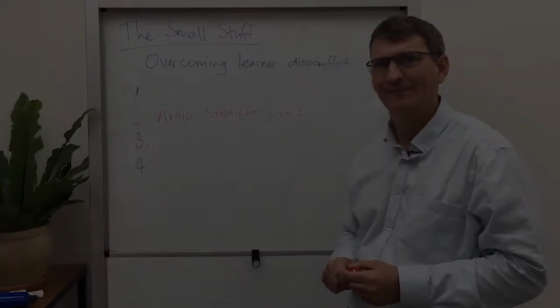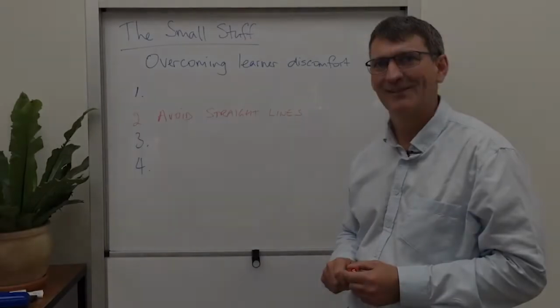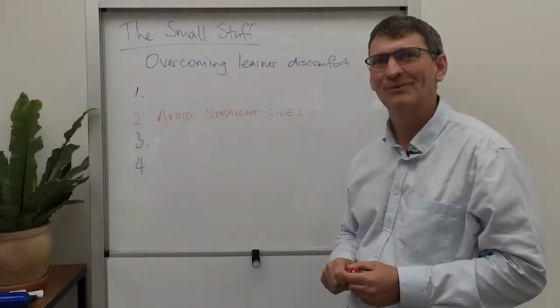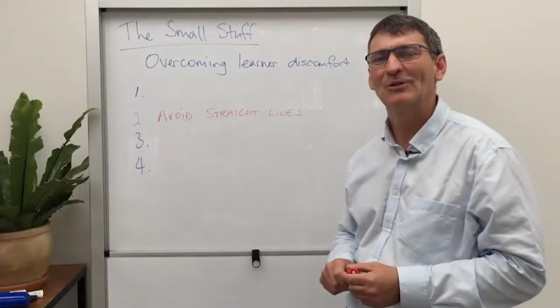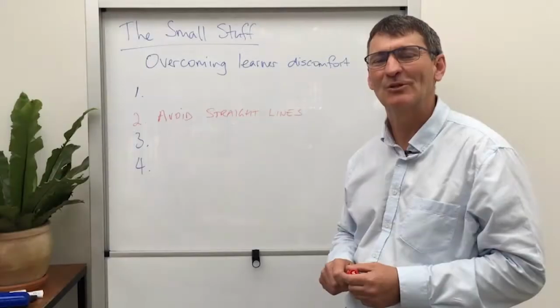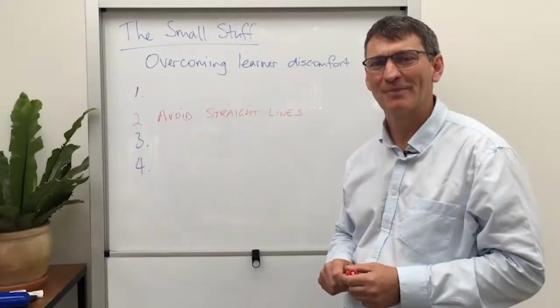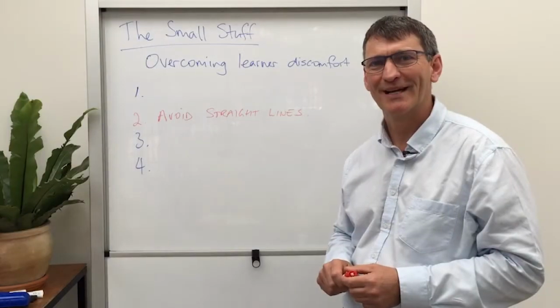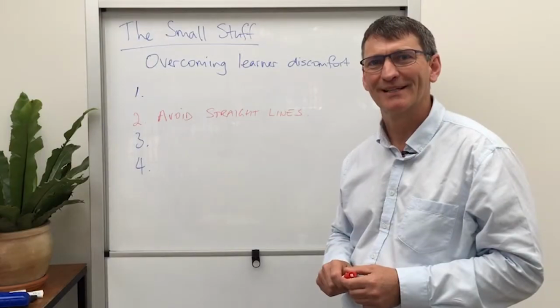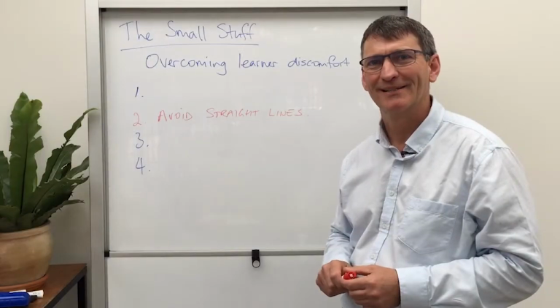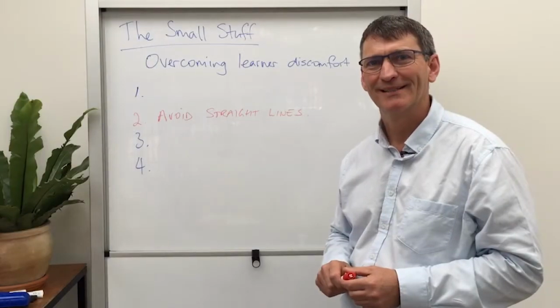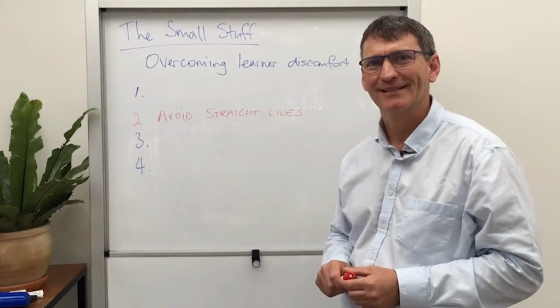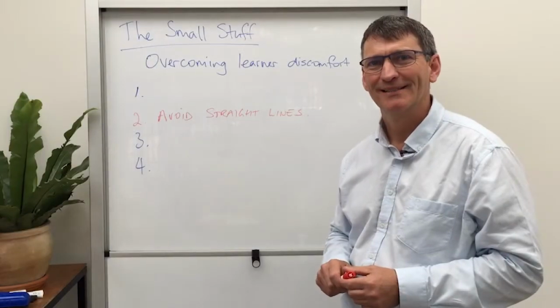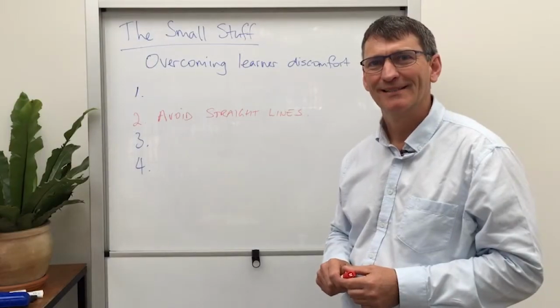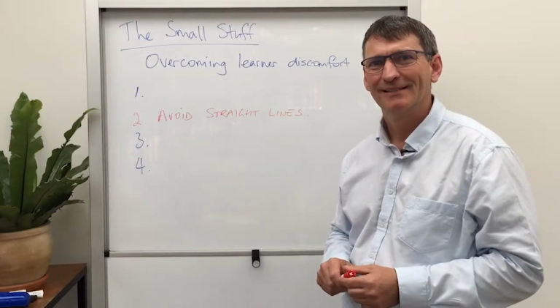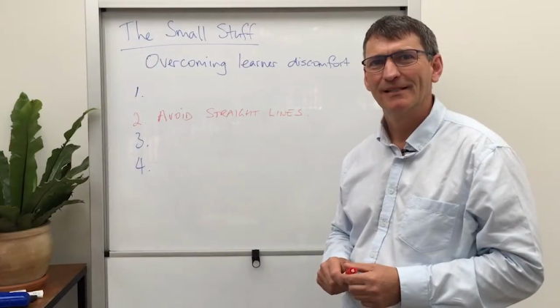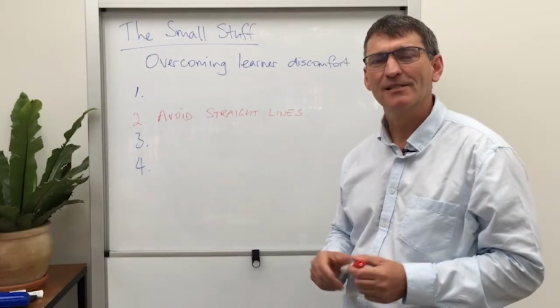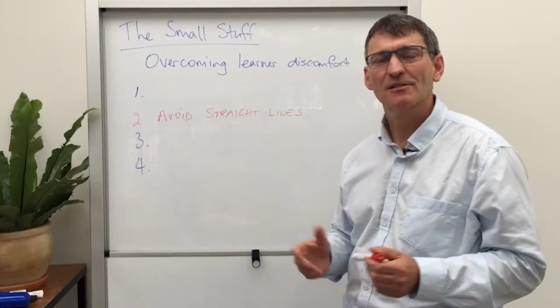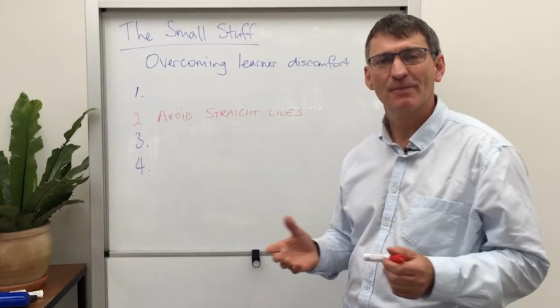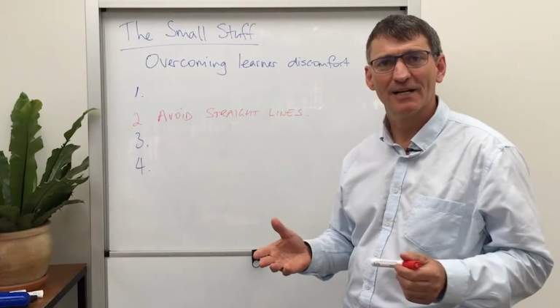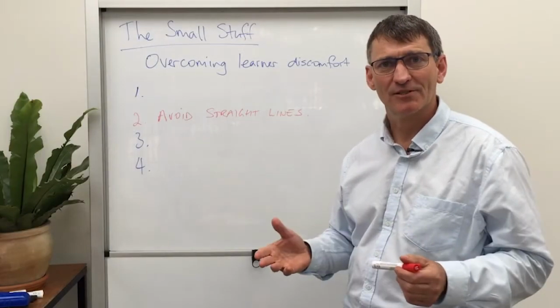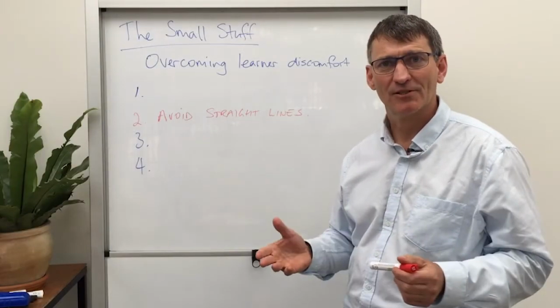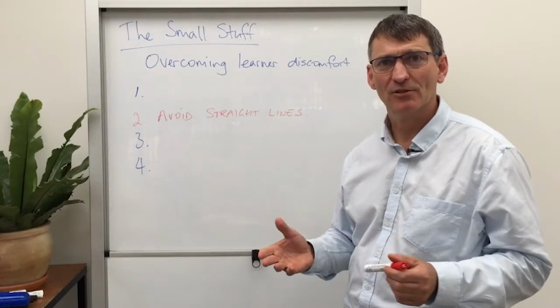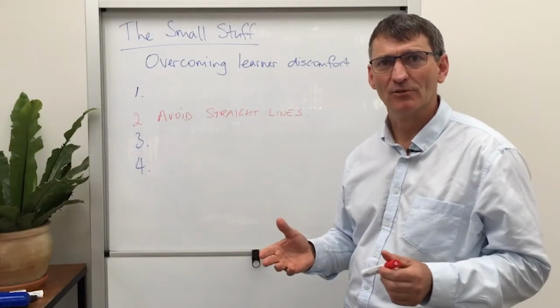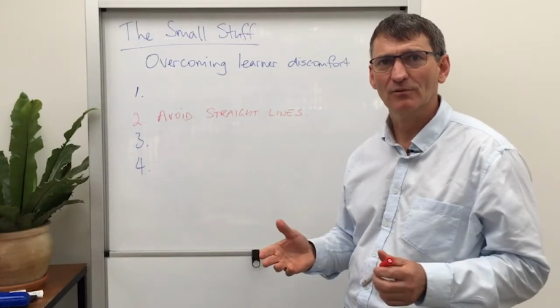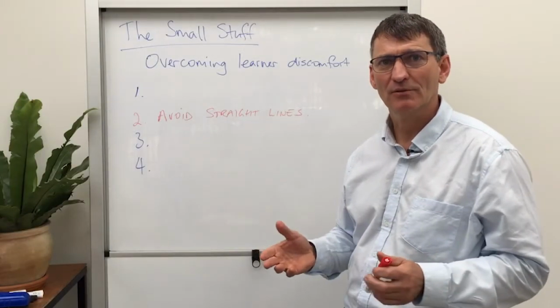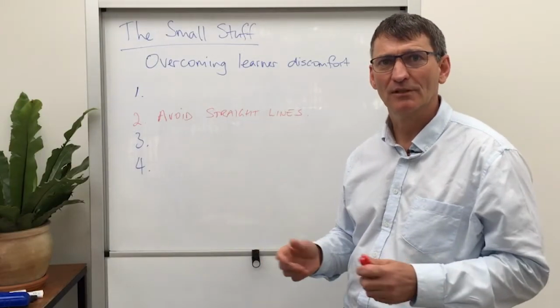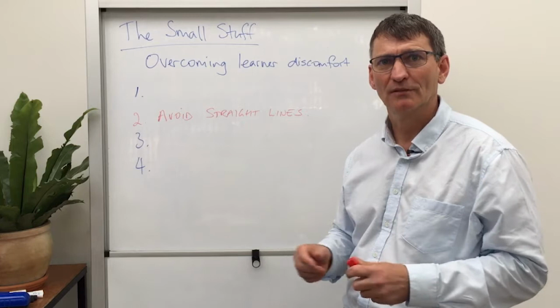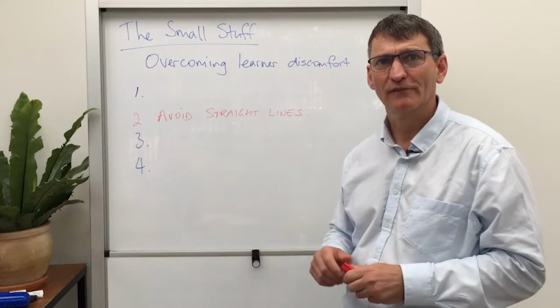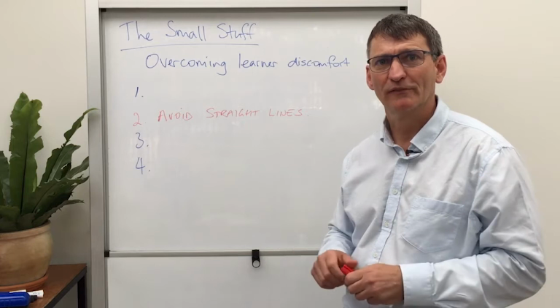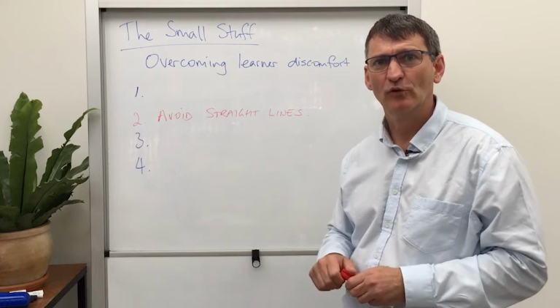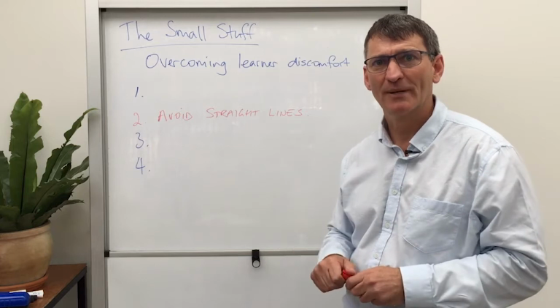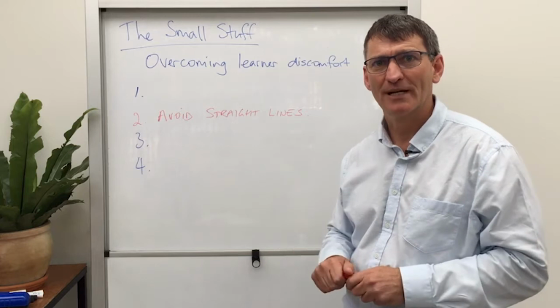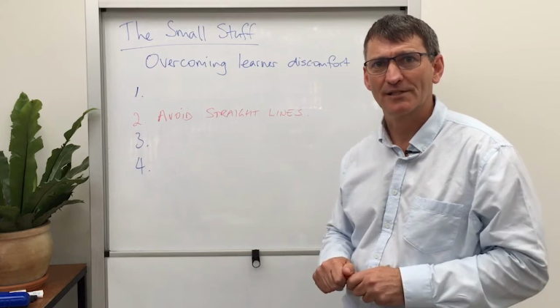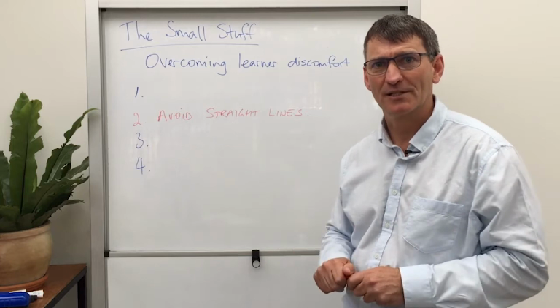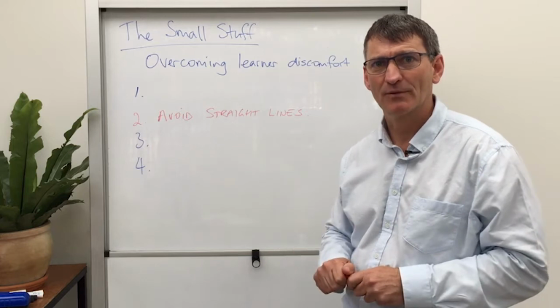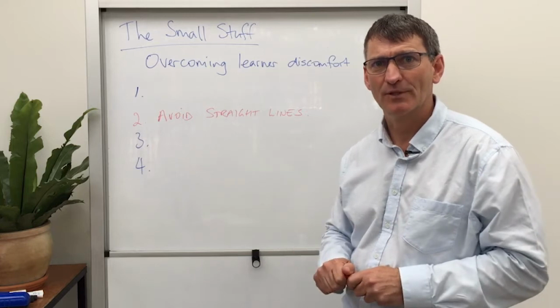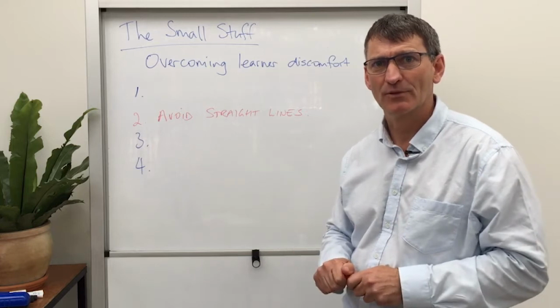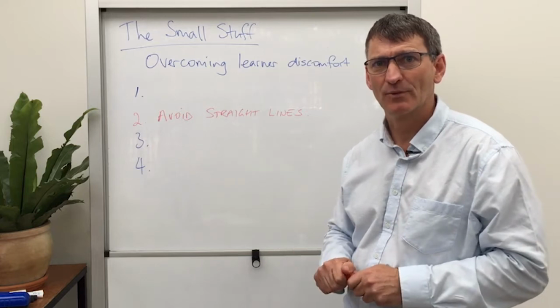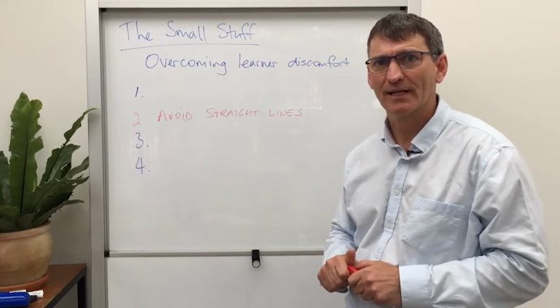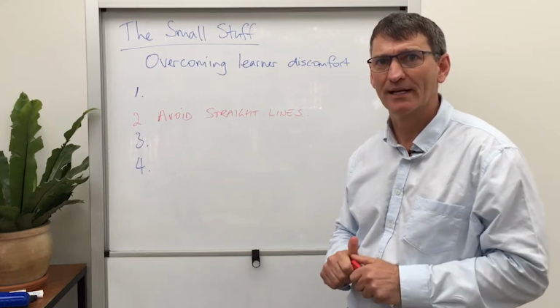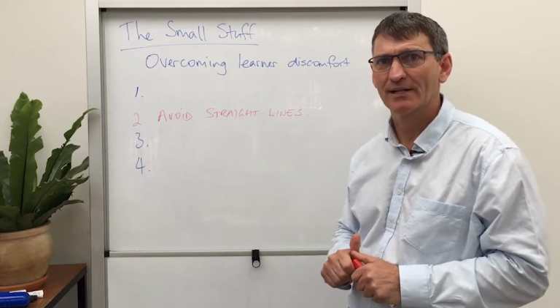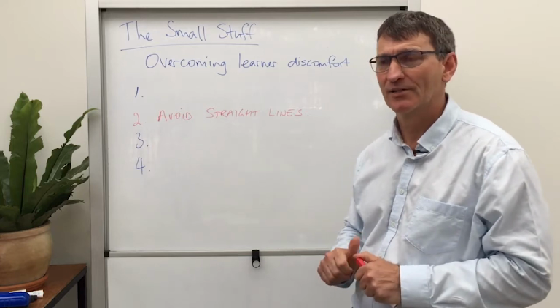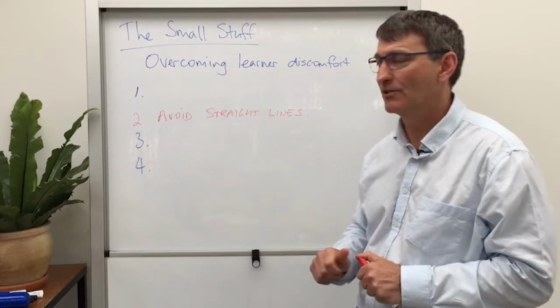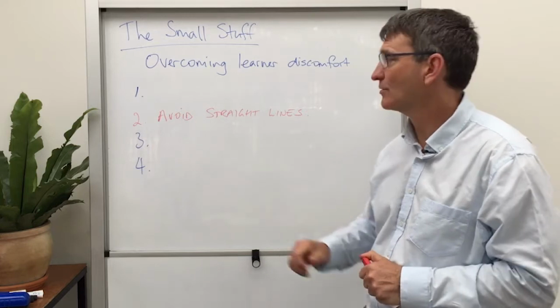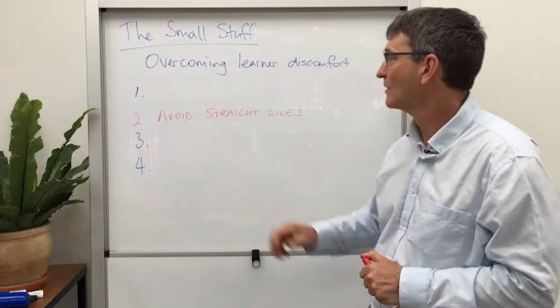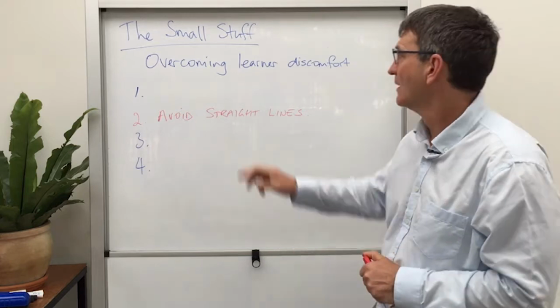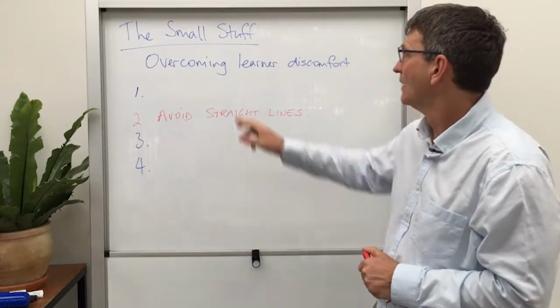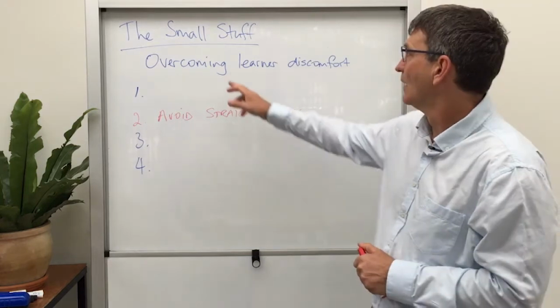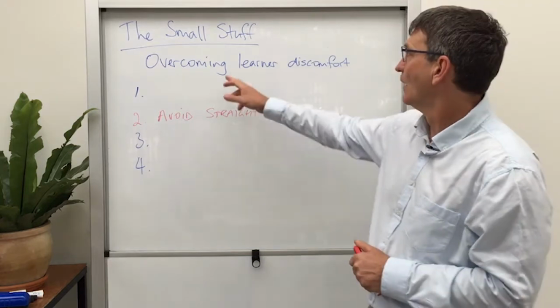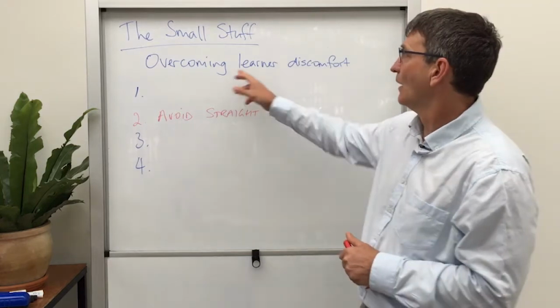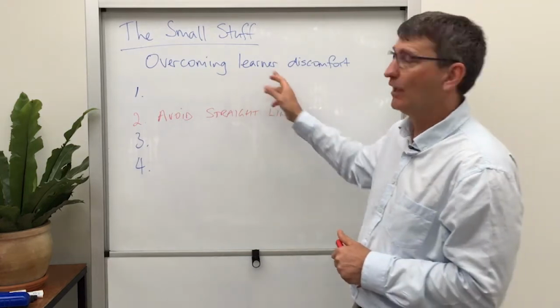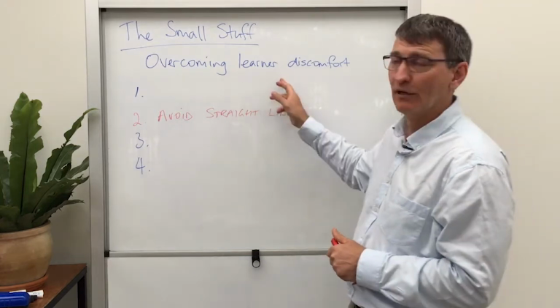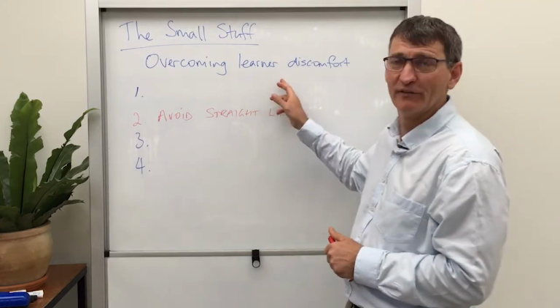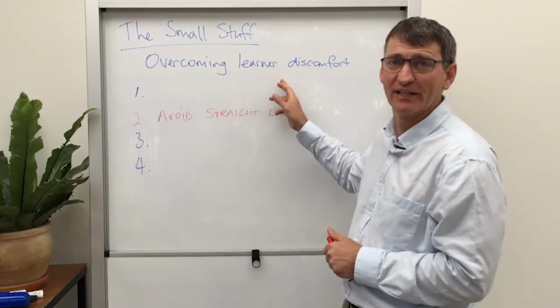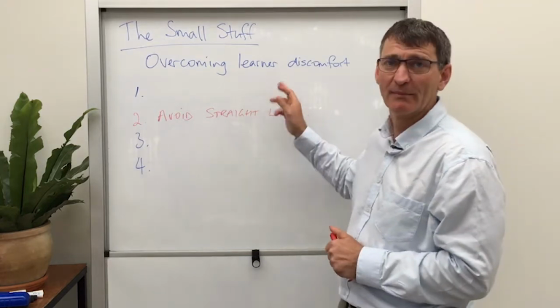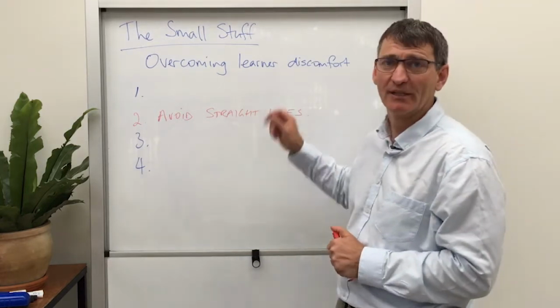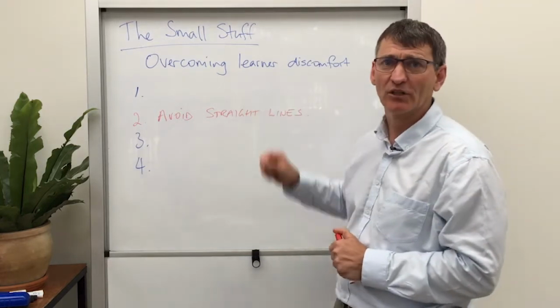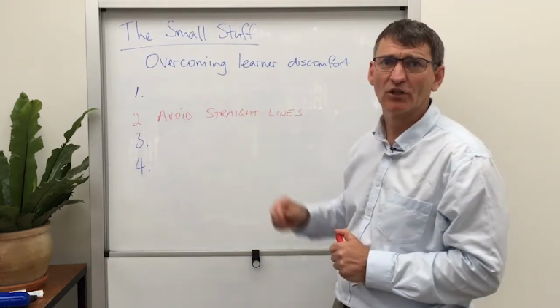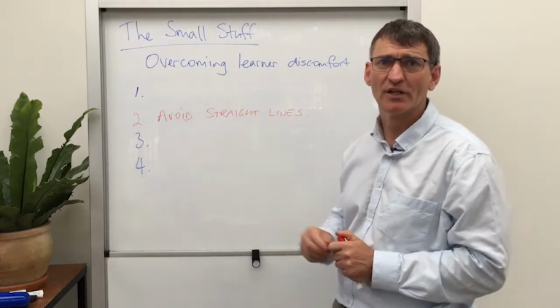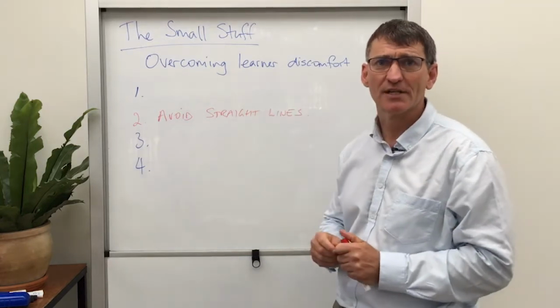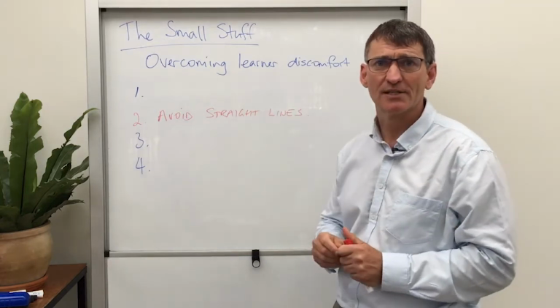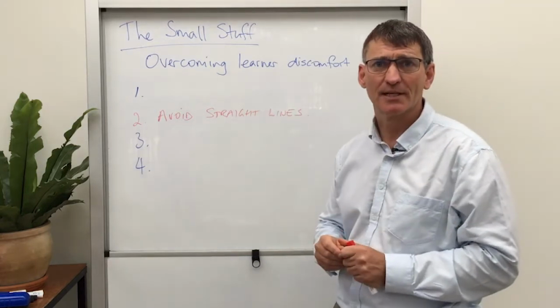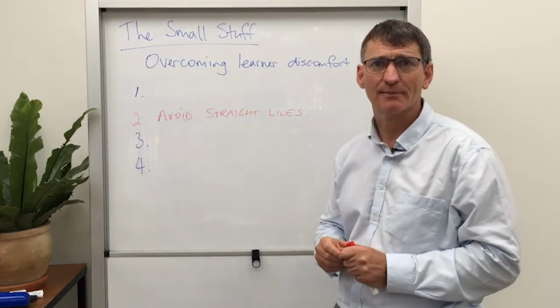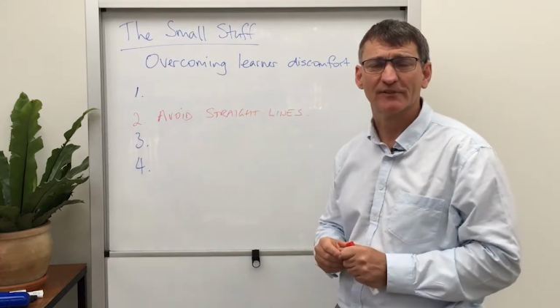Welcome back. This is part two of the four-part series related to overcoming learner discomfort.